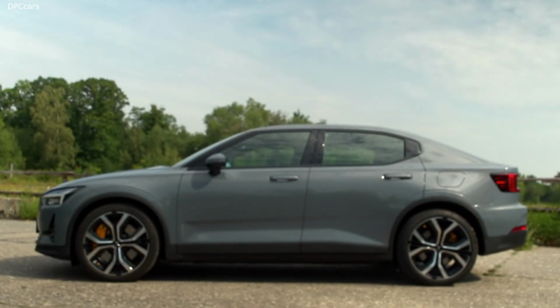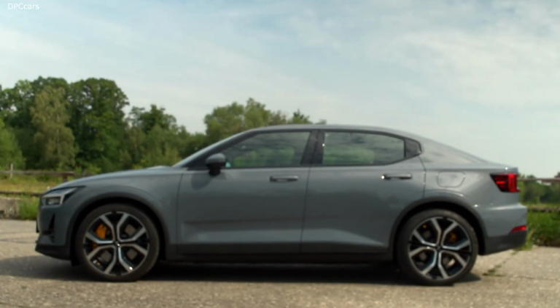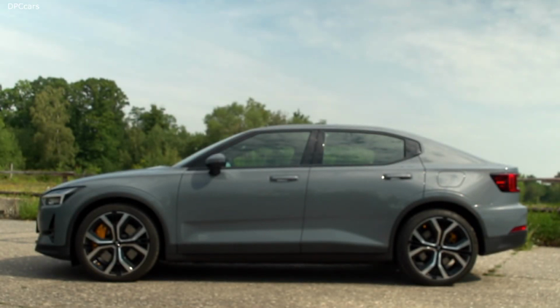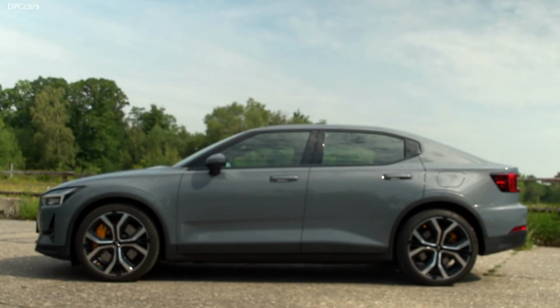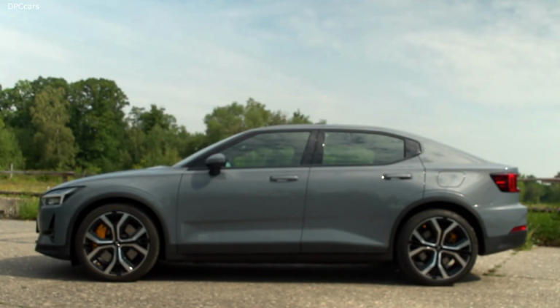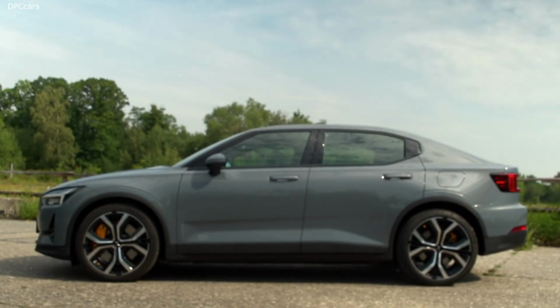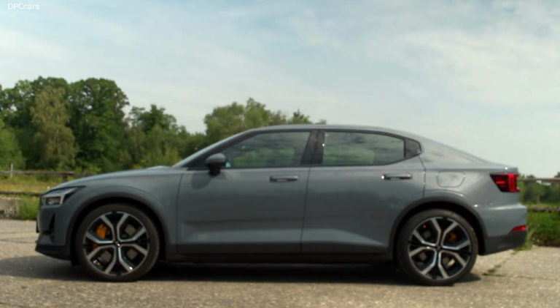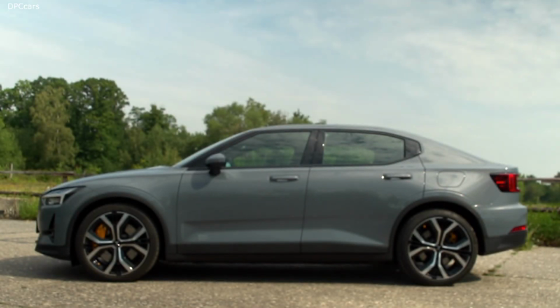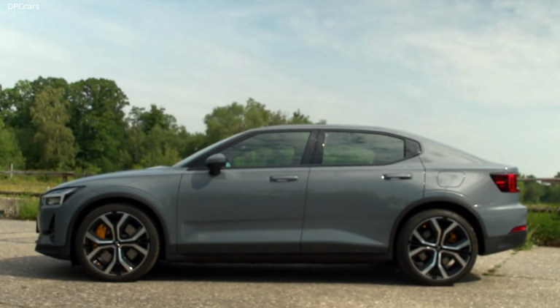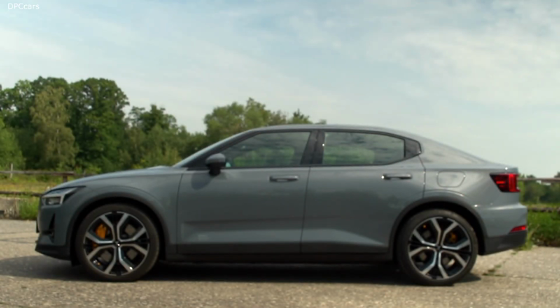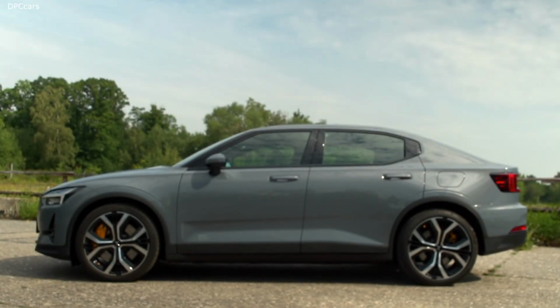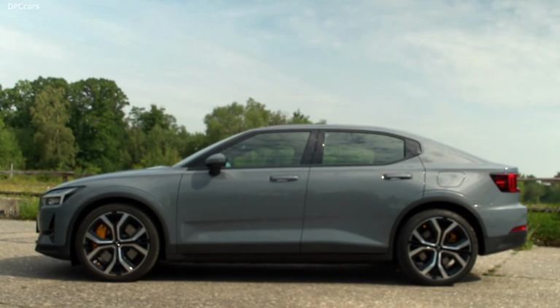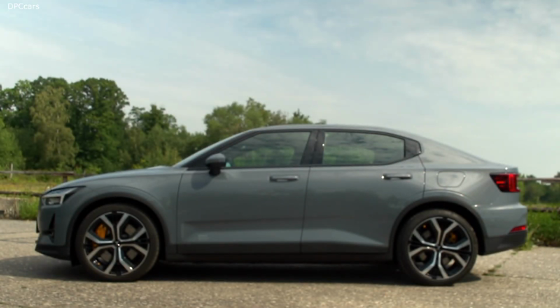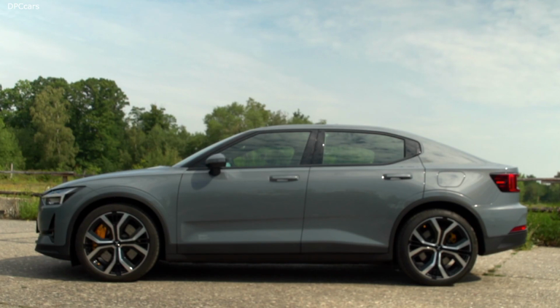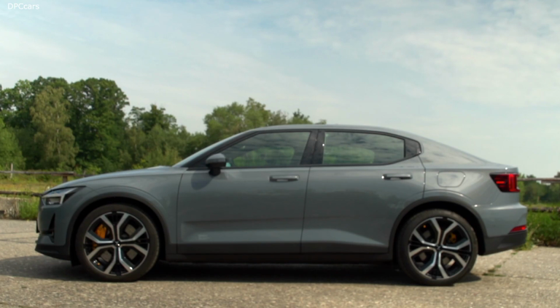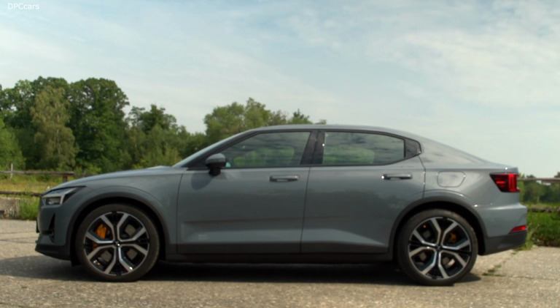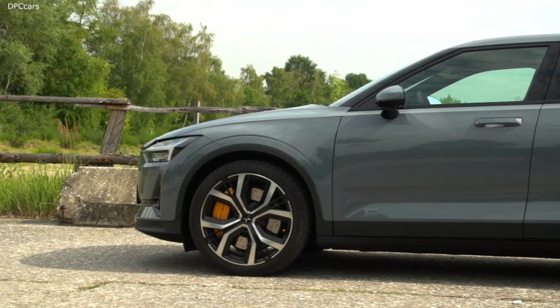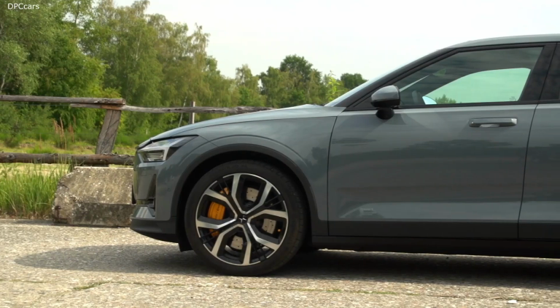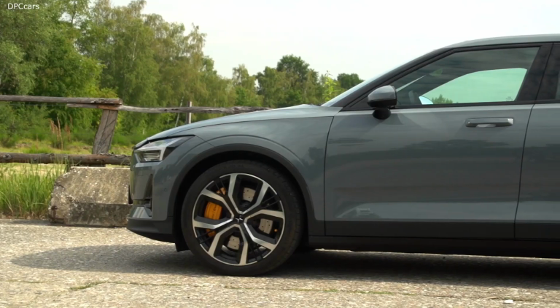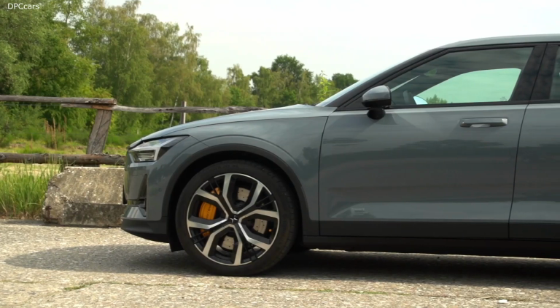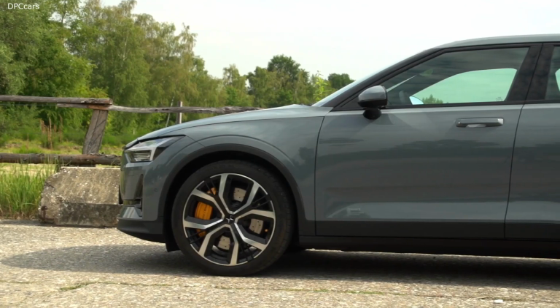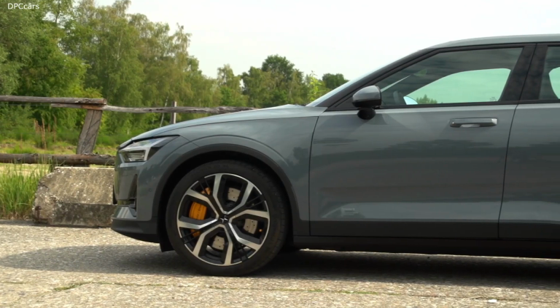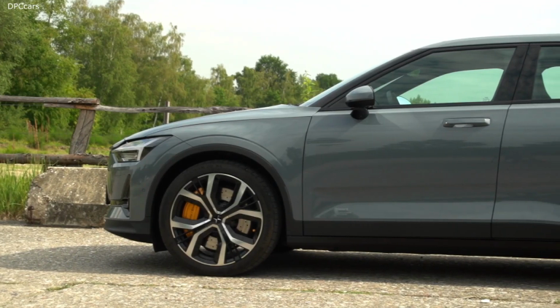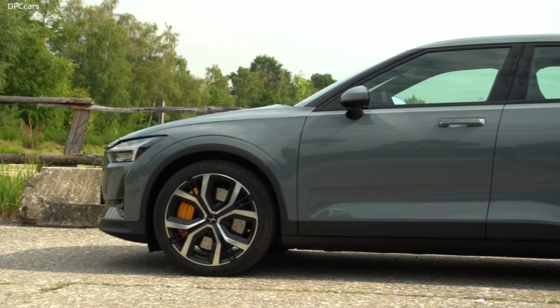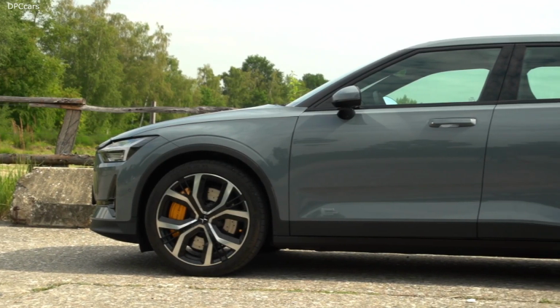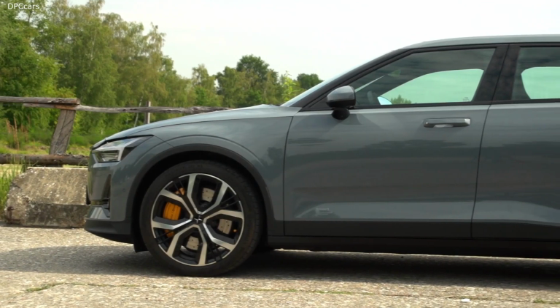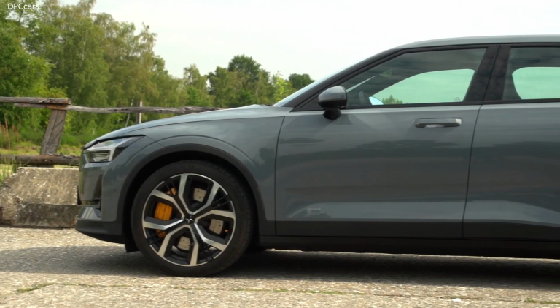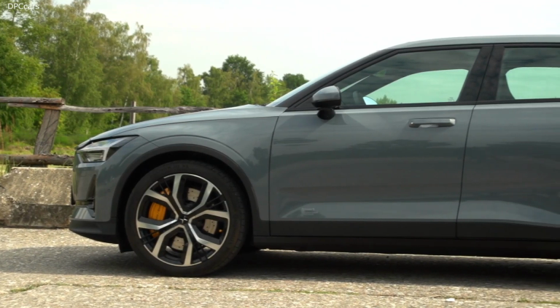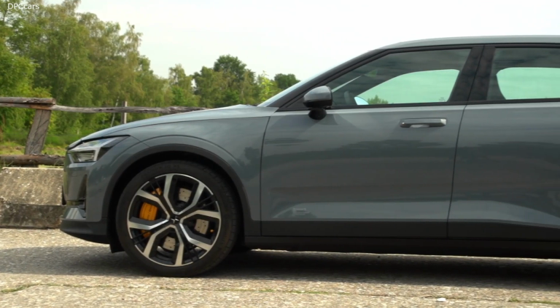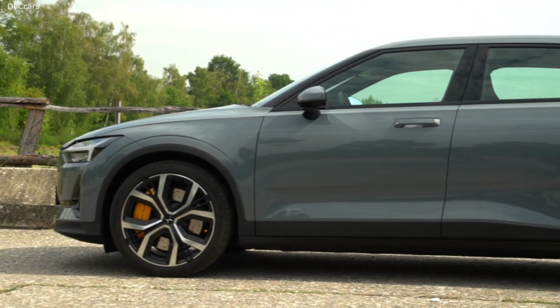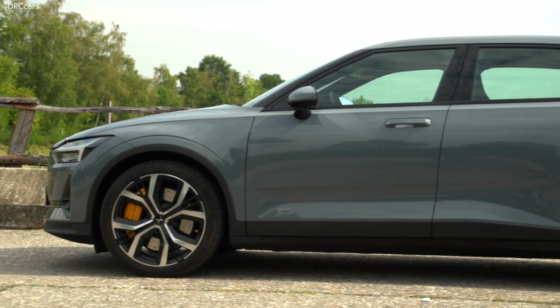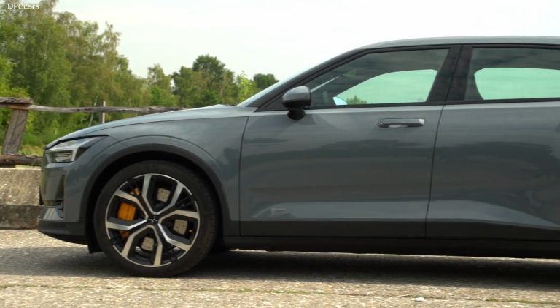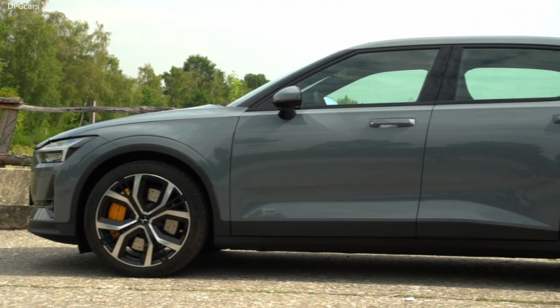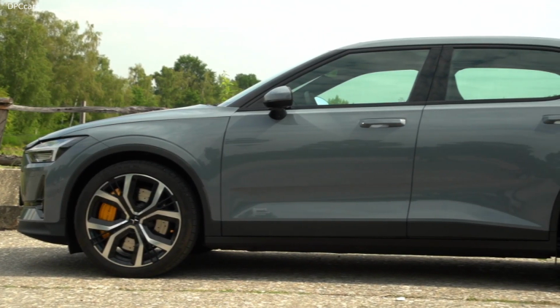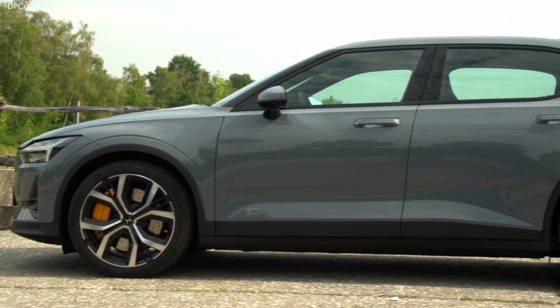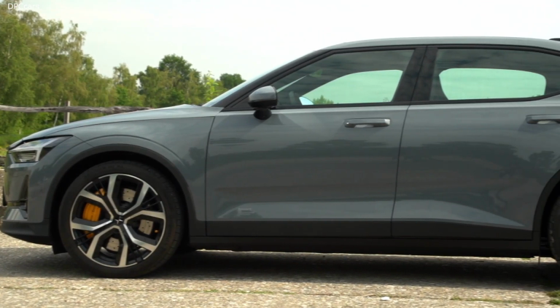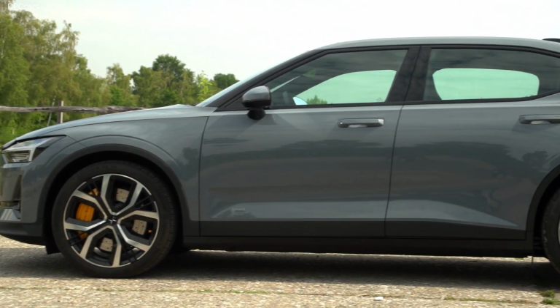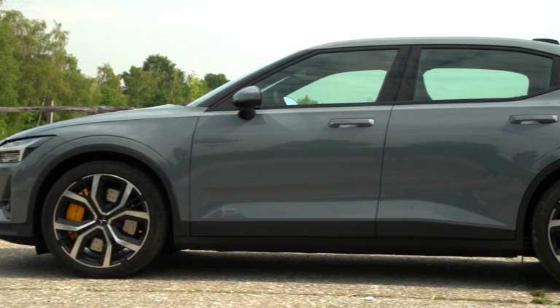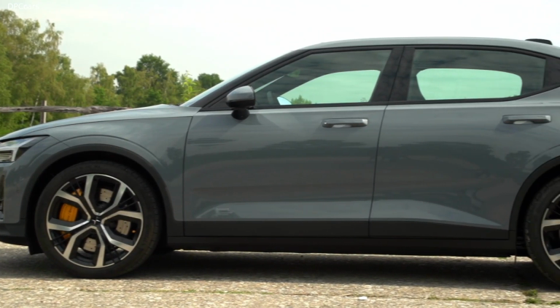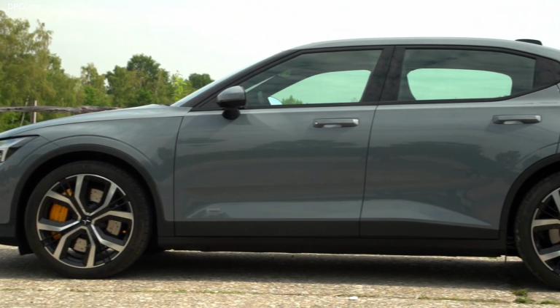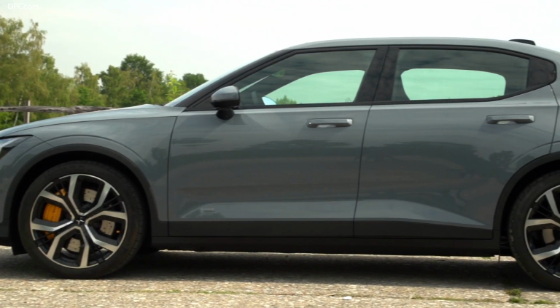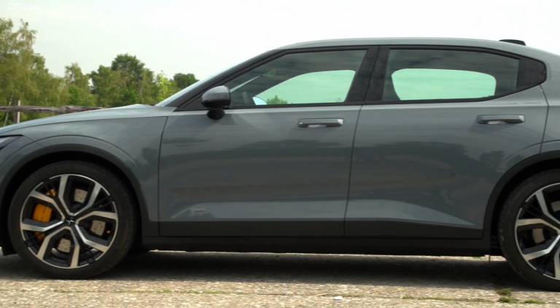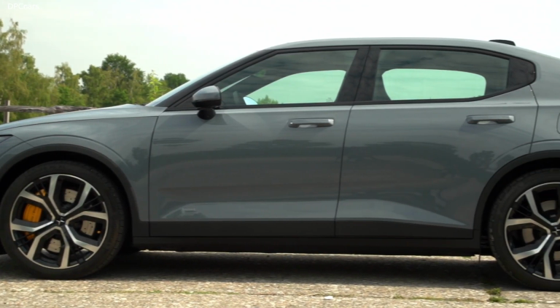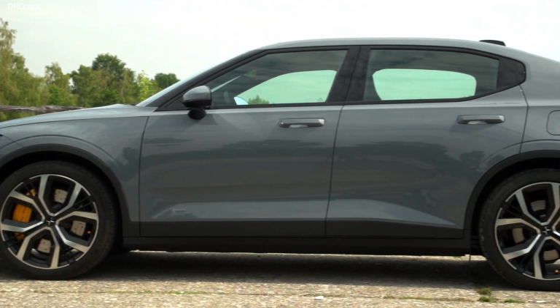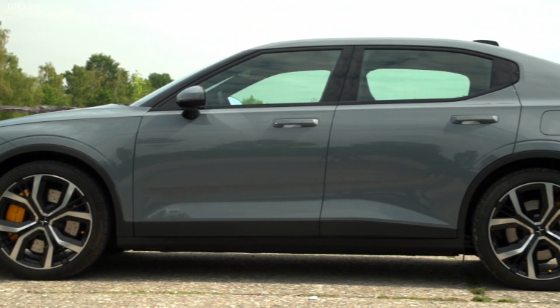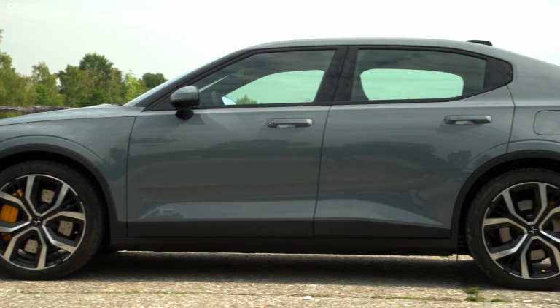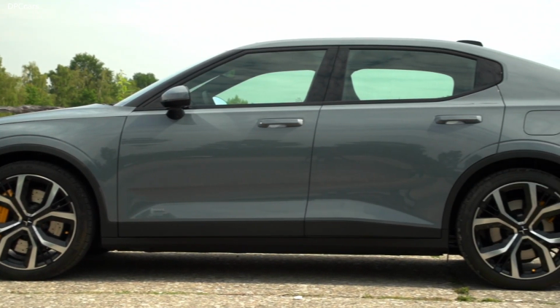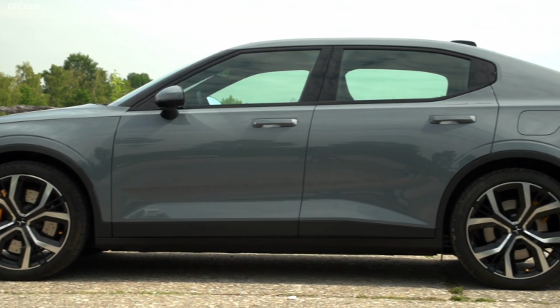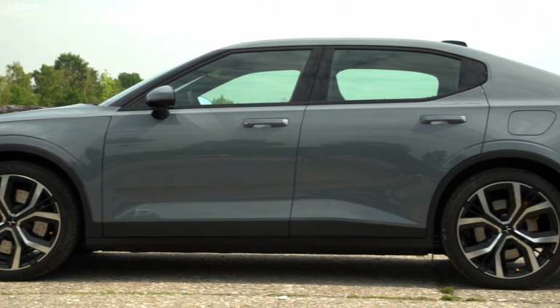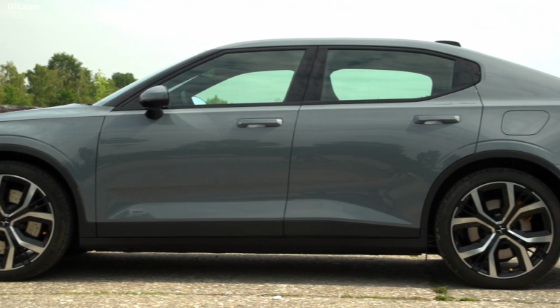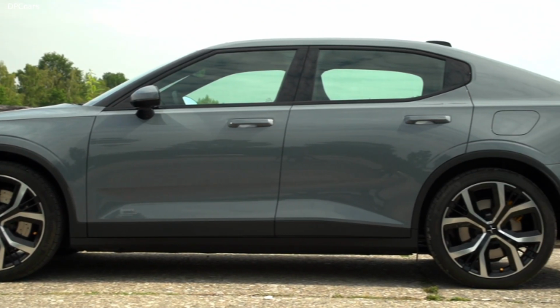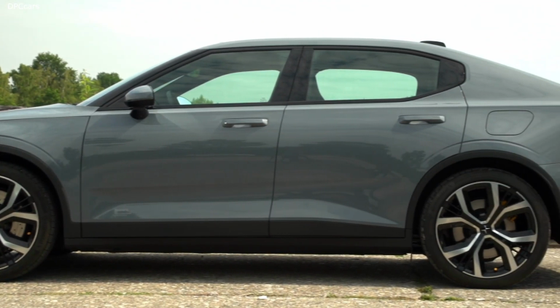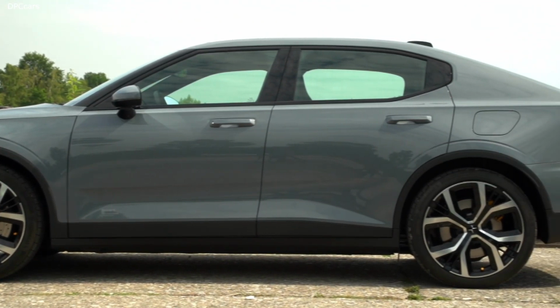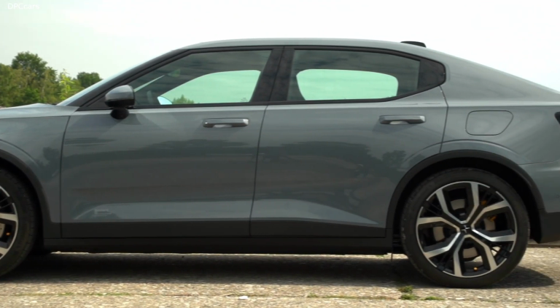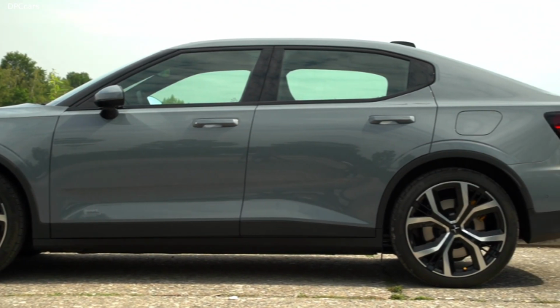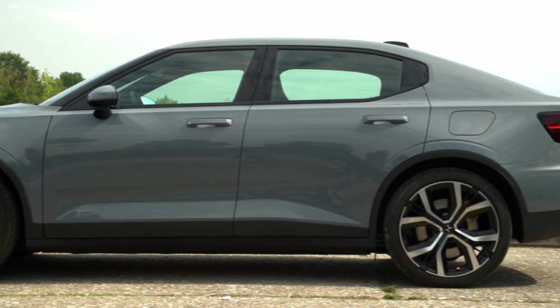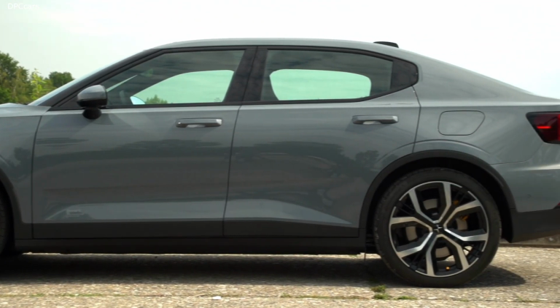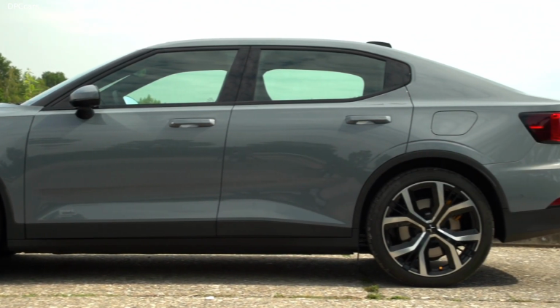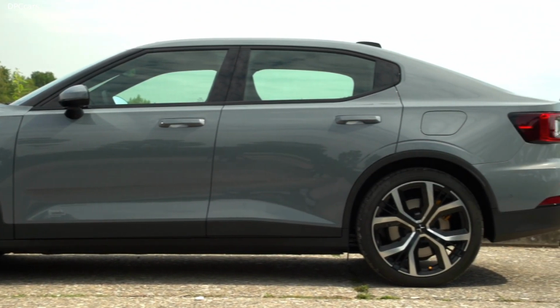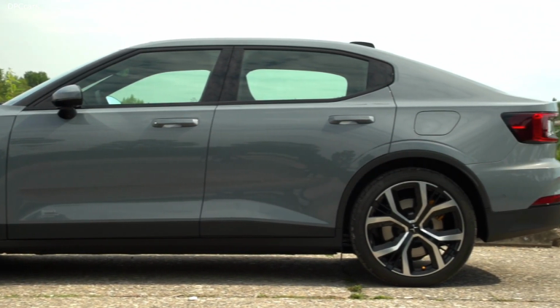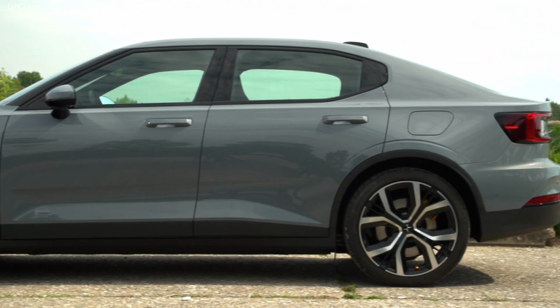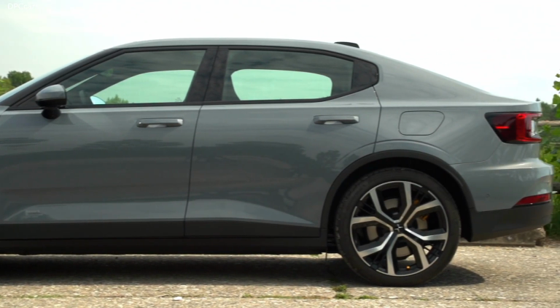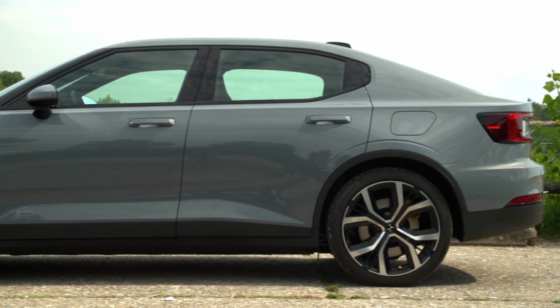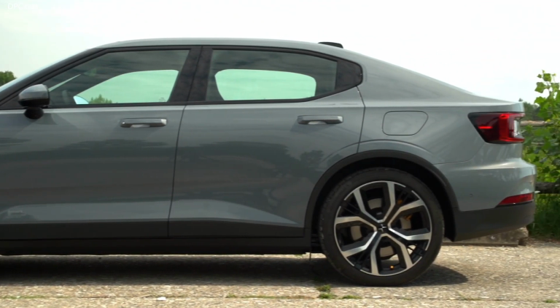I think it is a good time now to show you a bit more of Polestar's beautiful interior. Please enjoy.